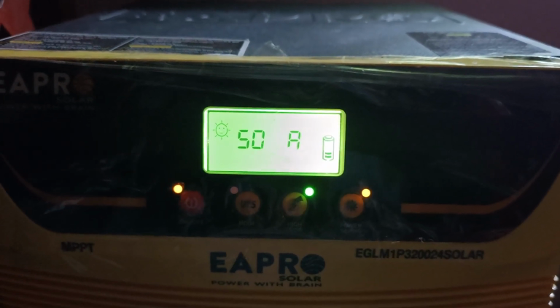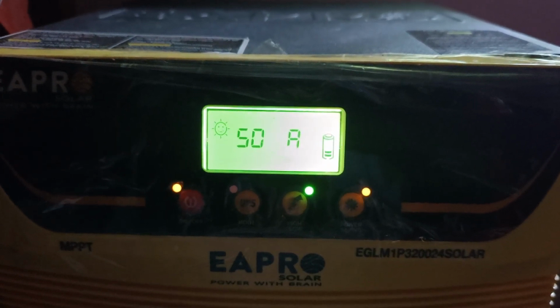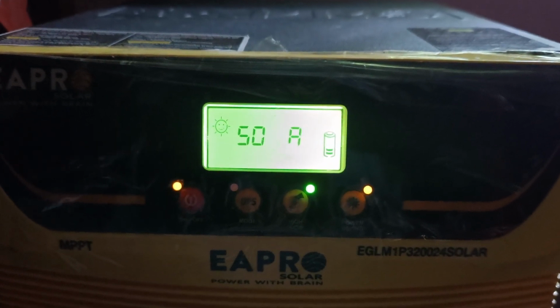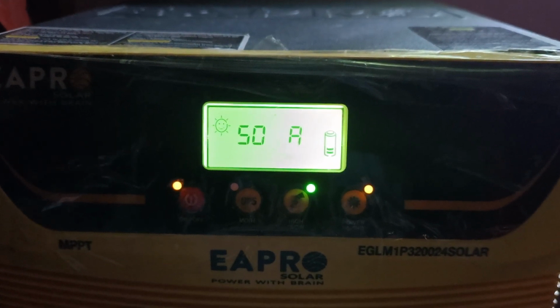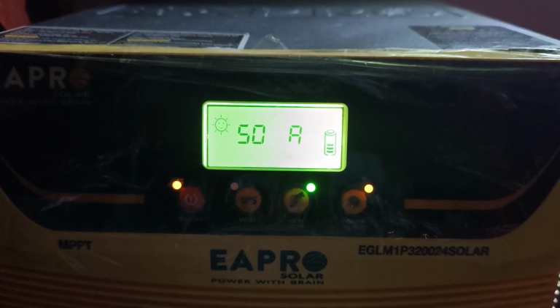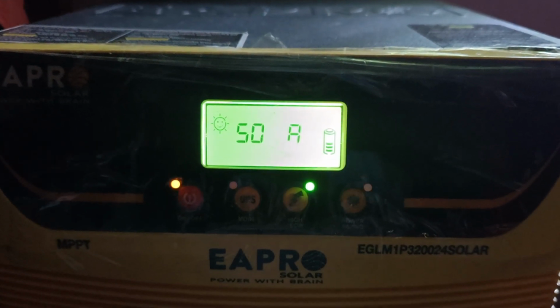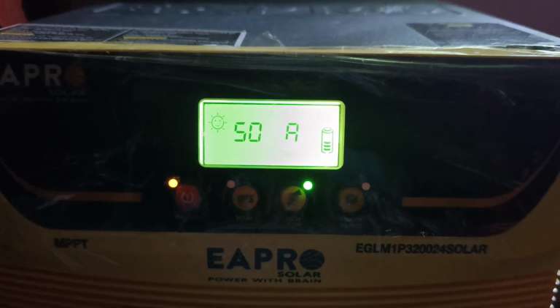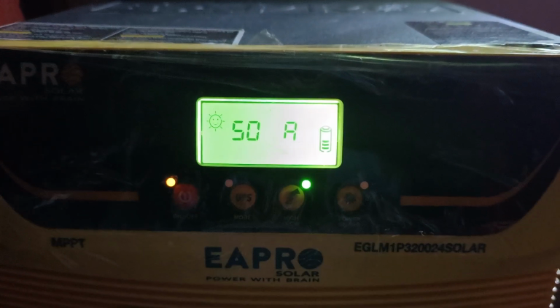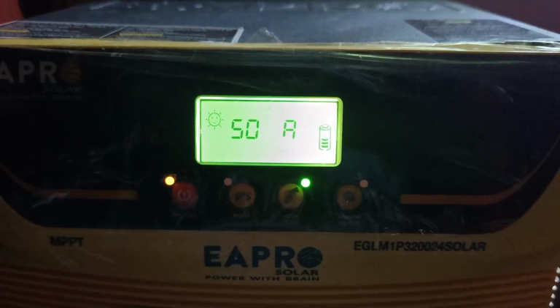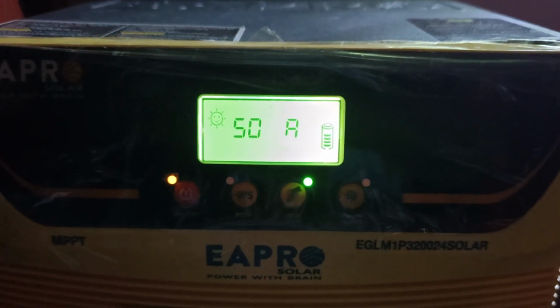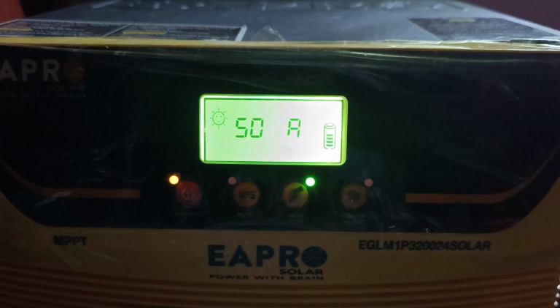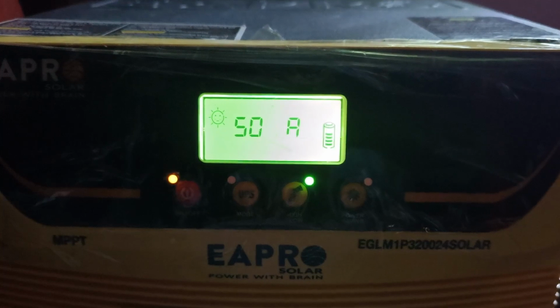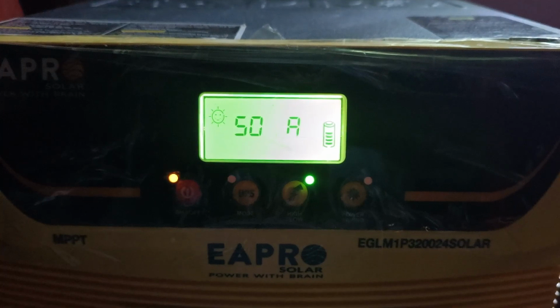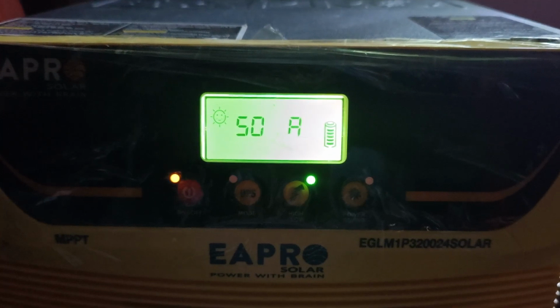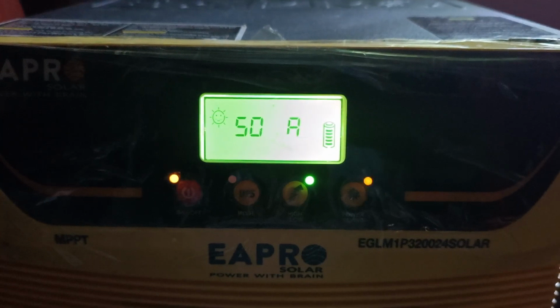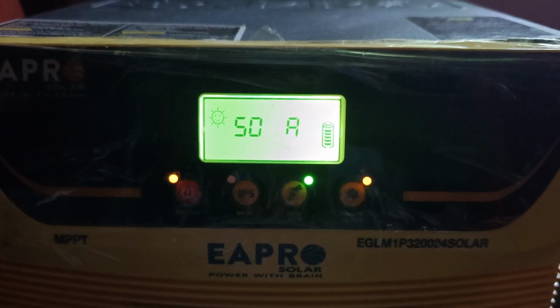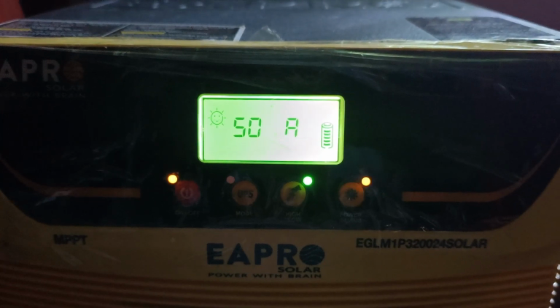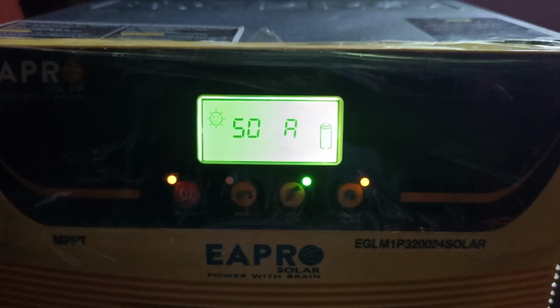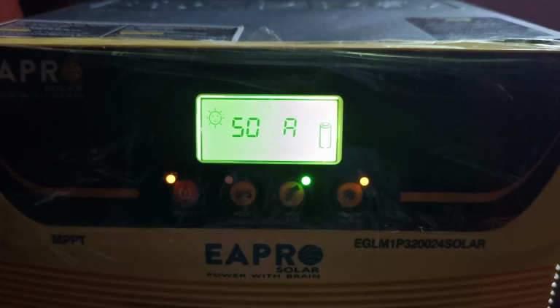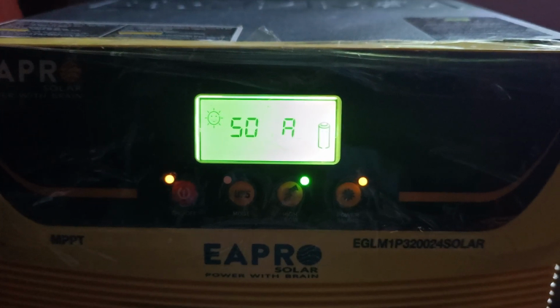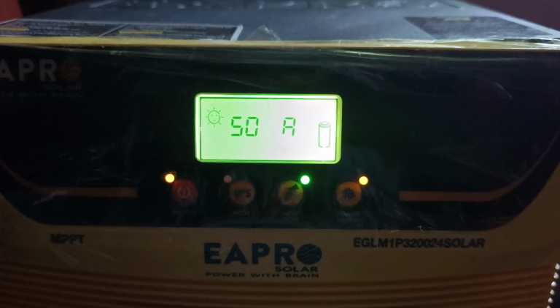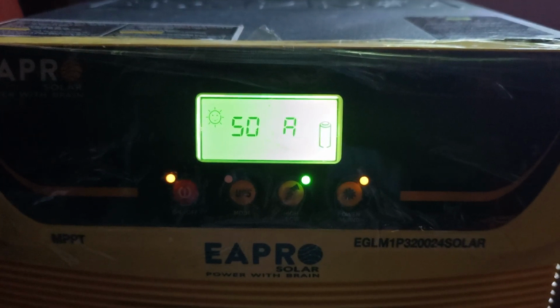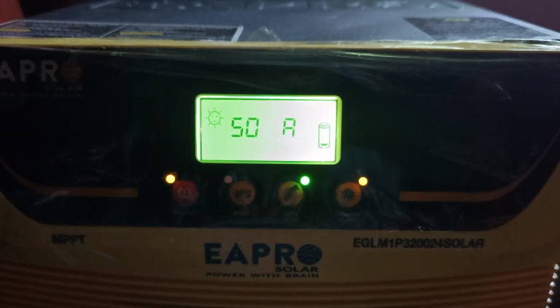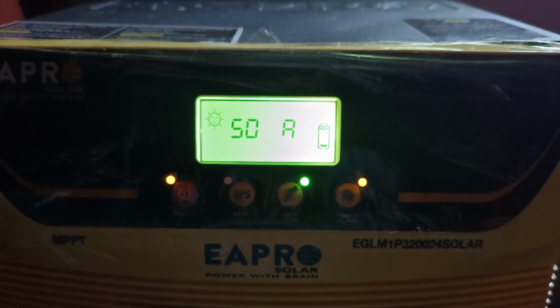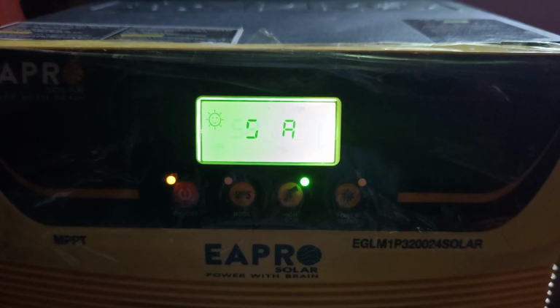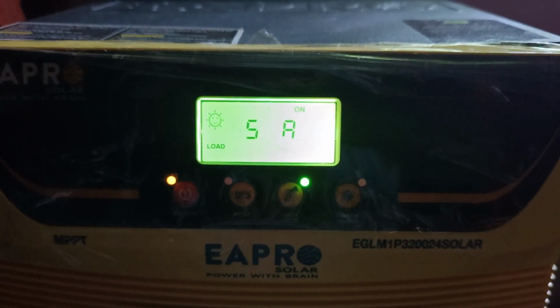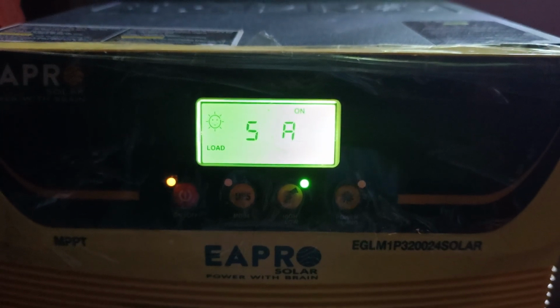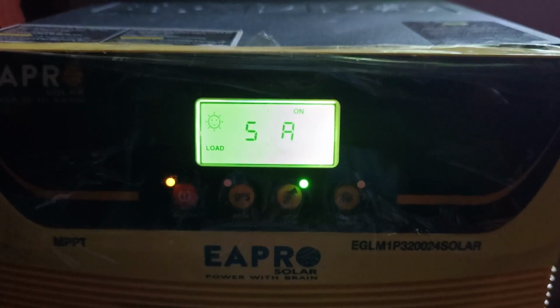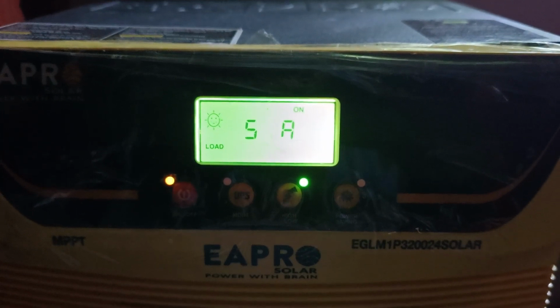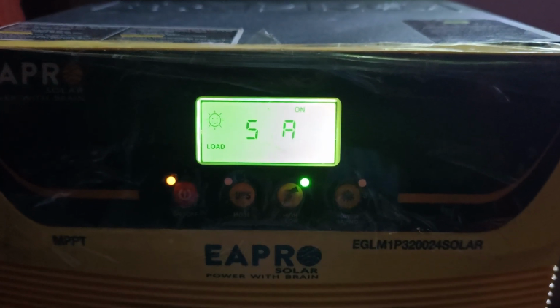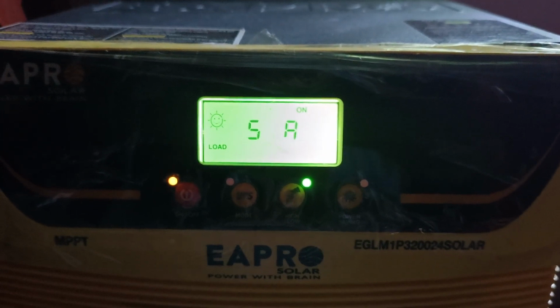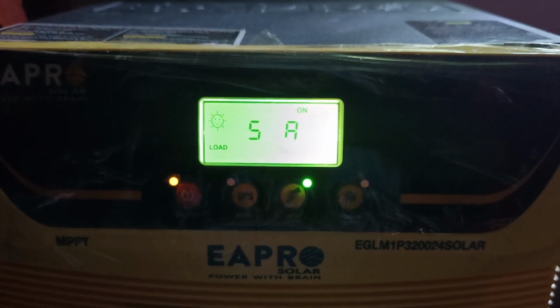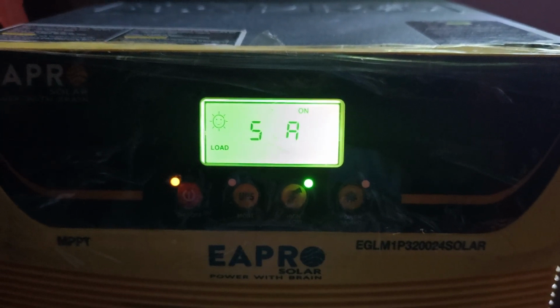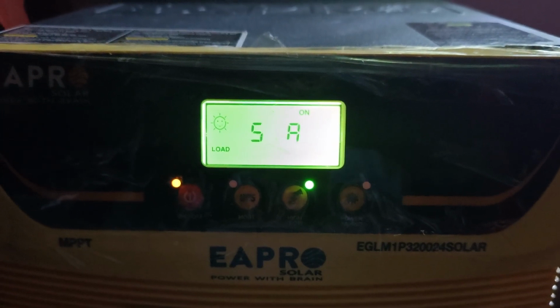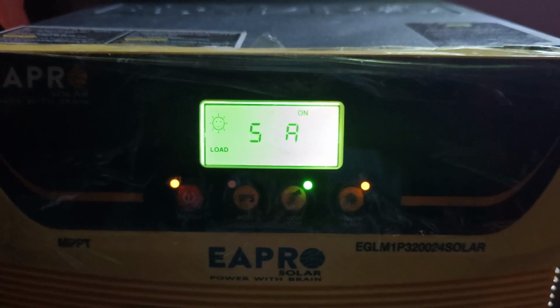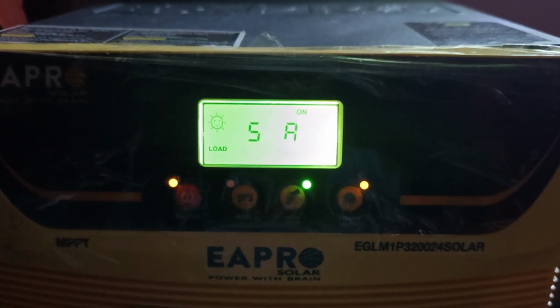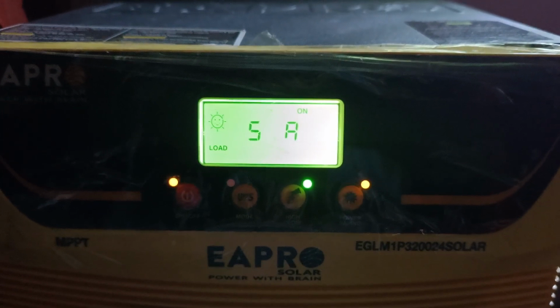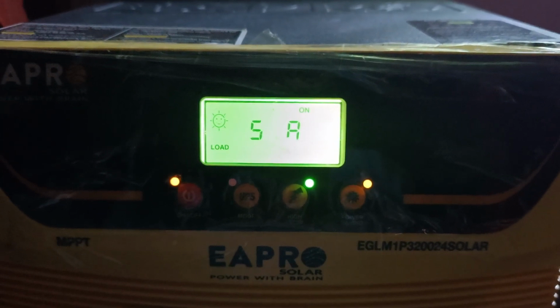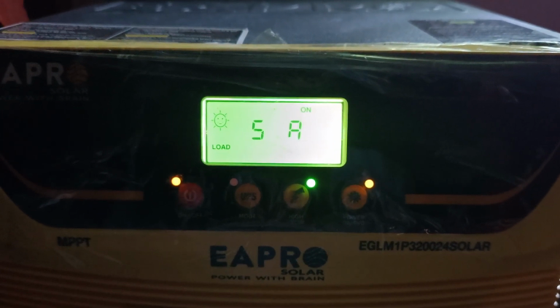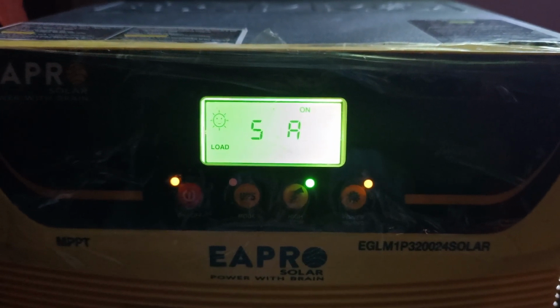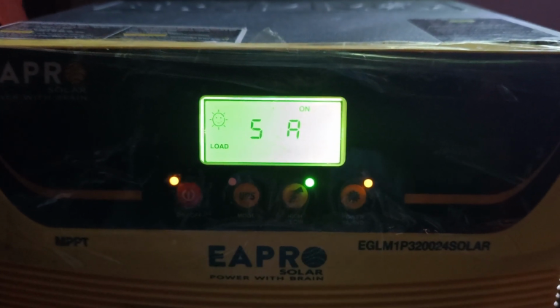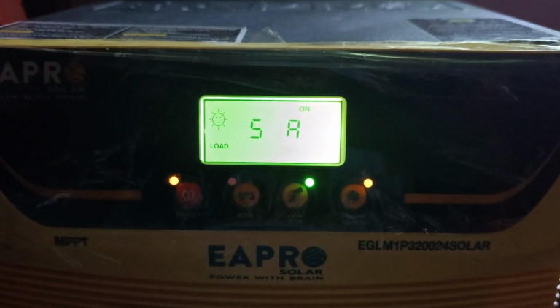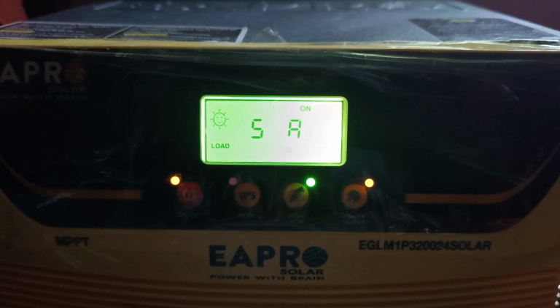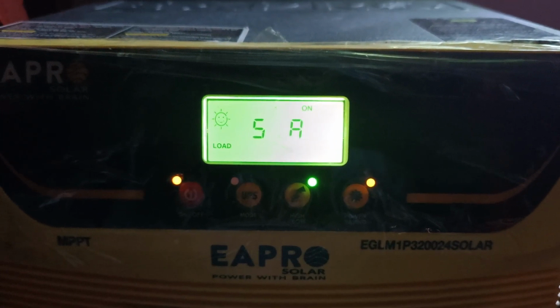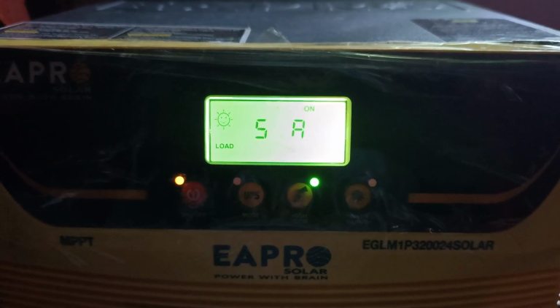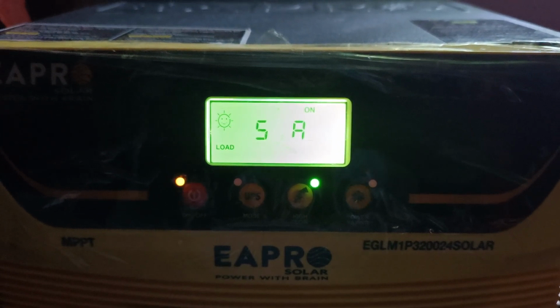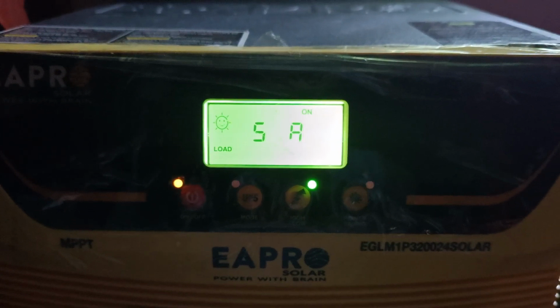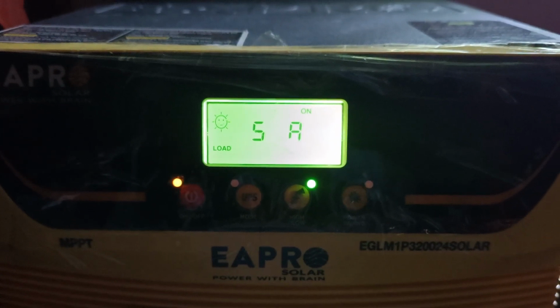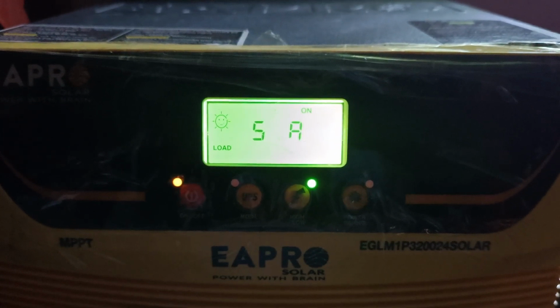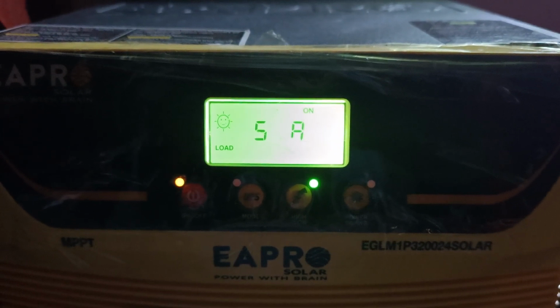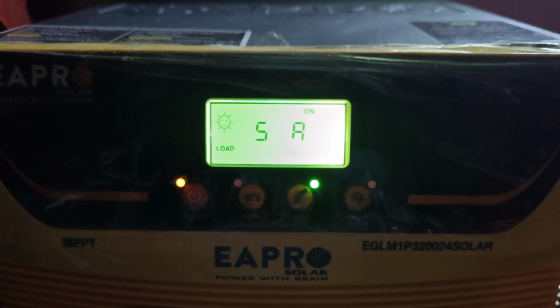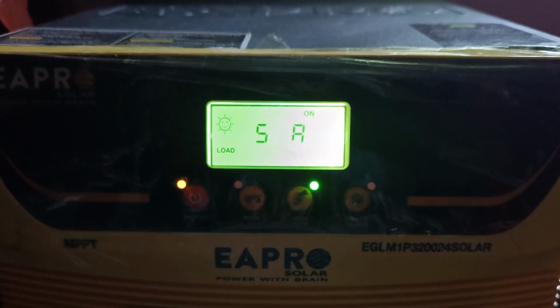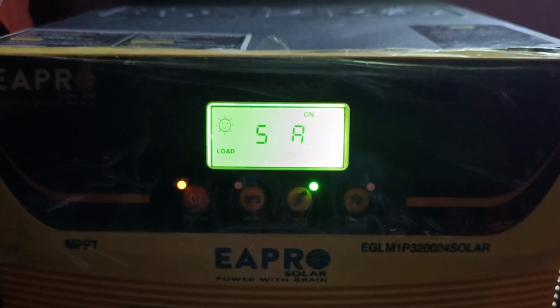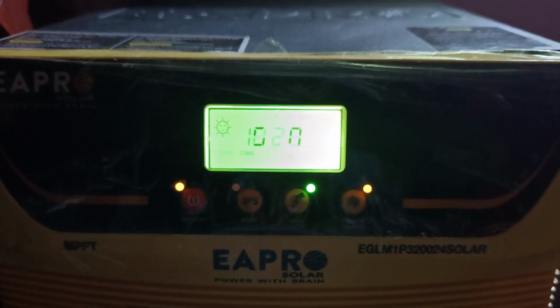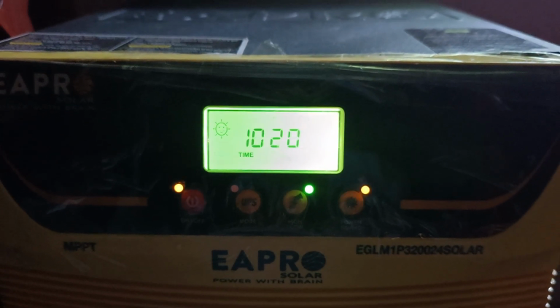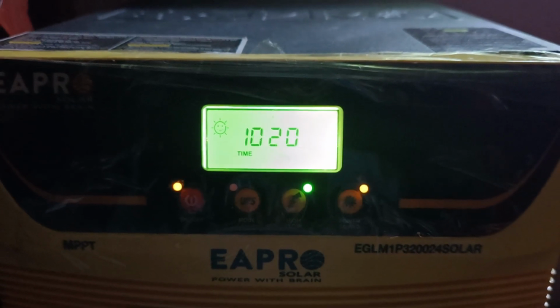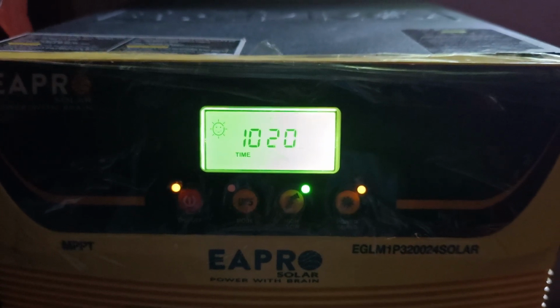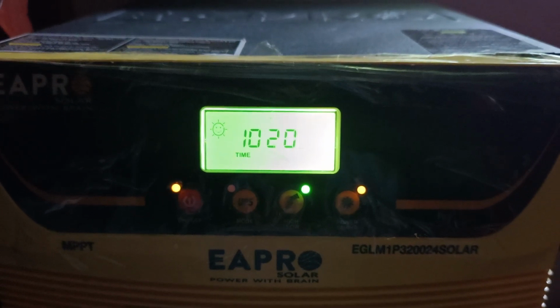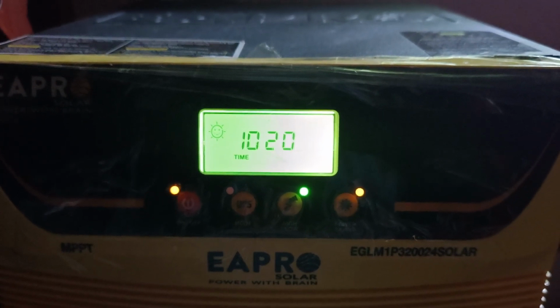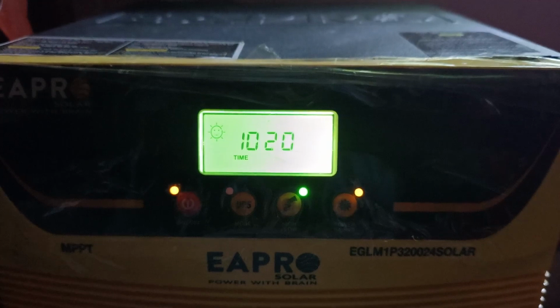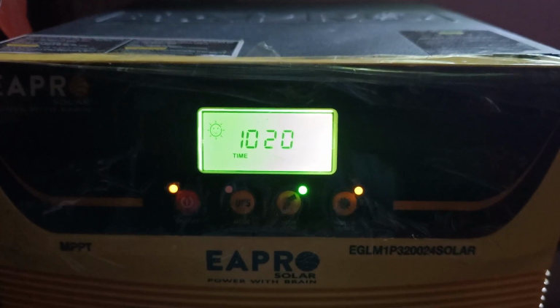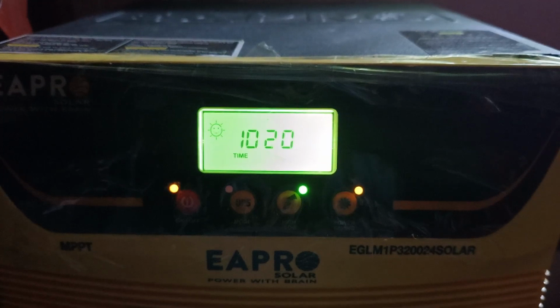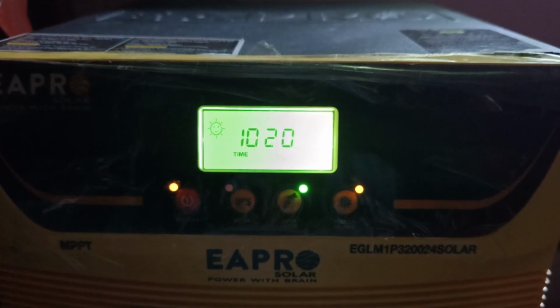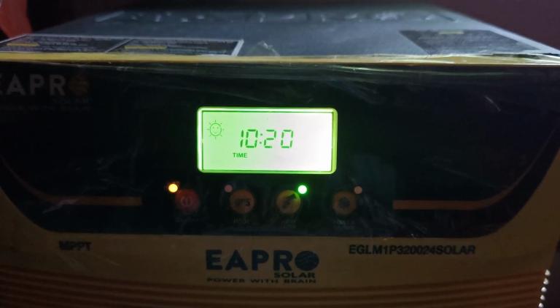50 ampere charging, and 5 ampere output load.